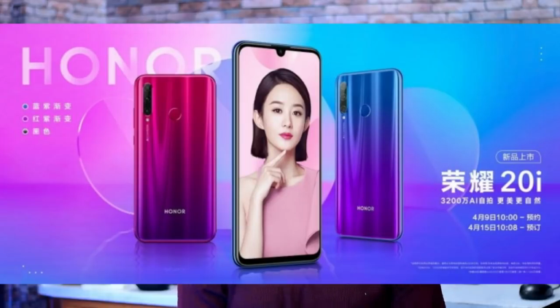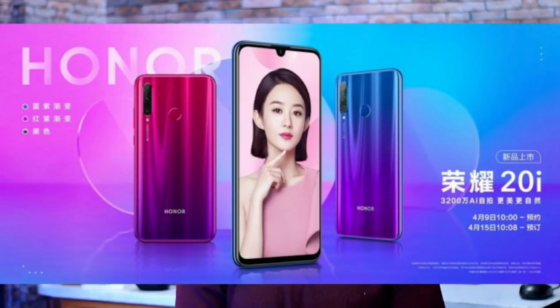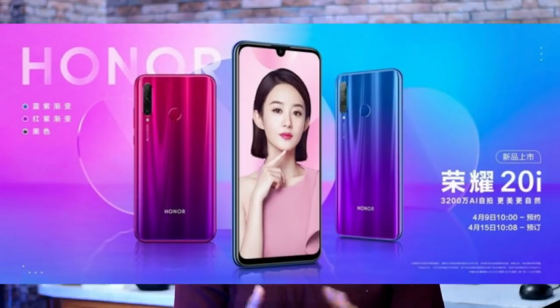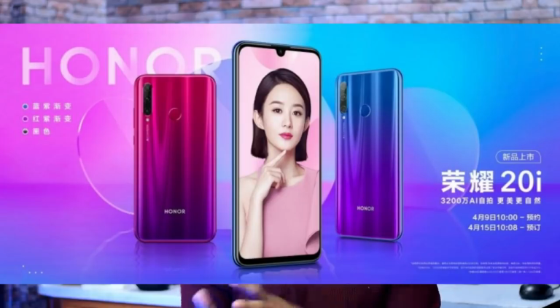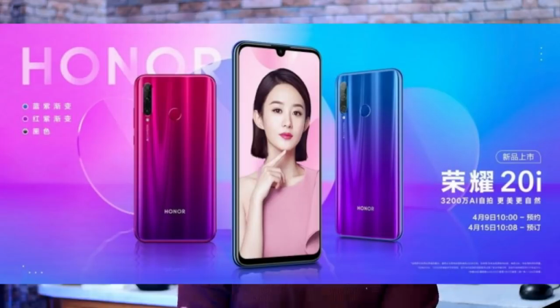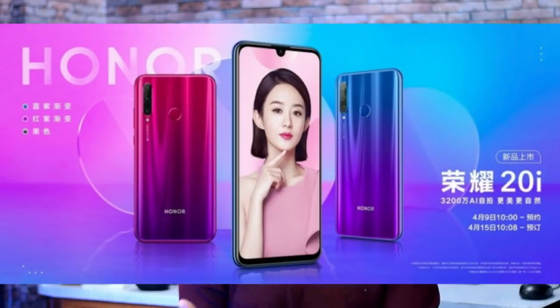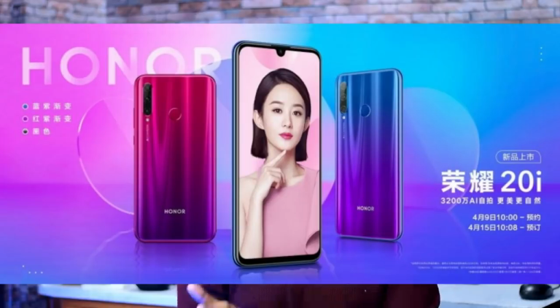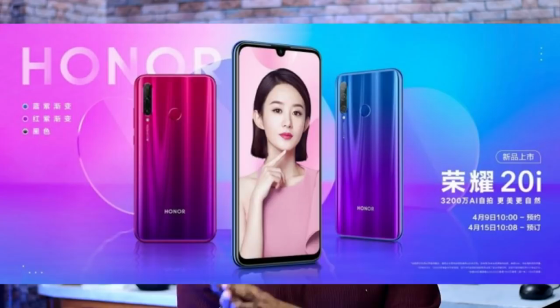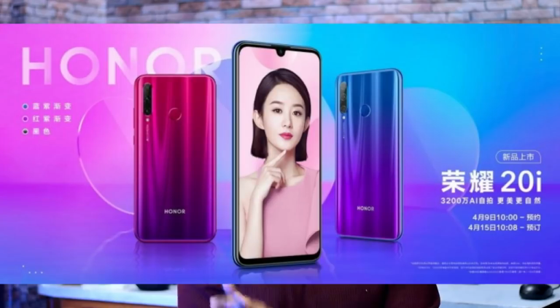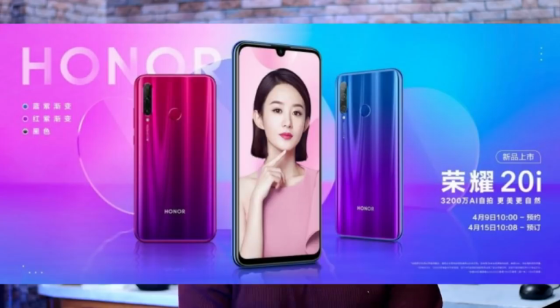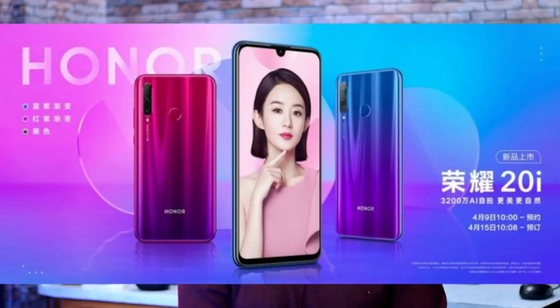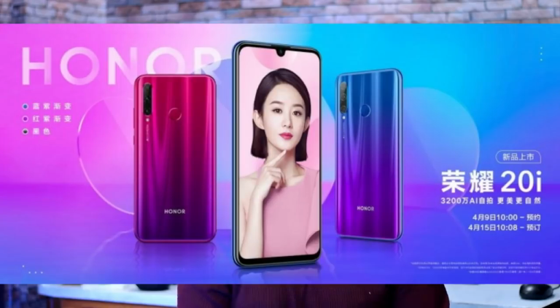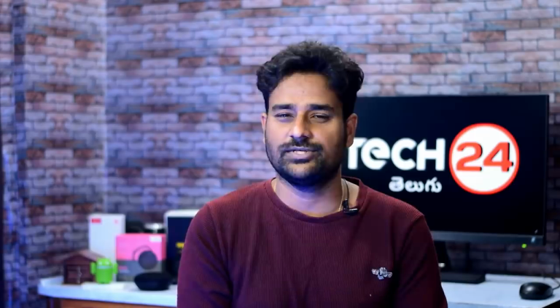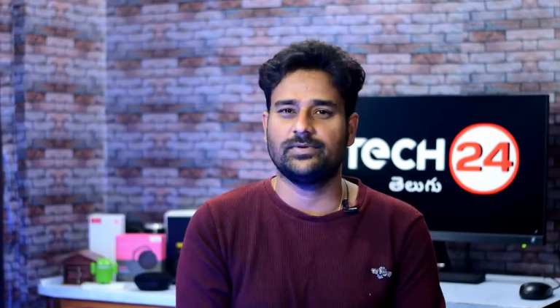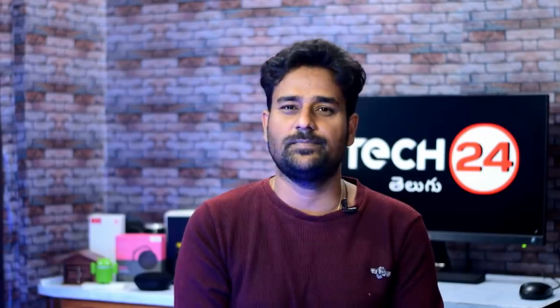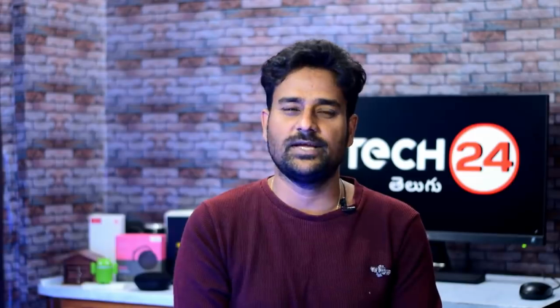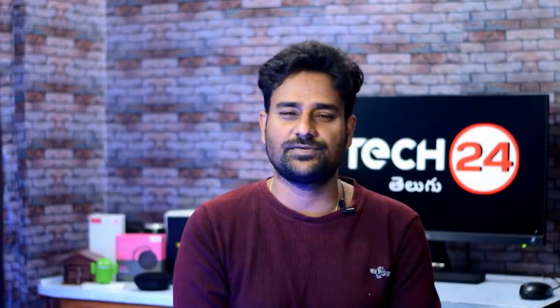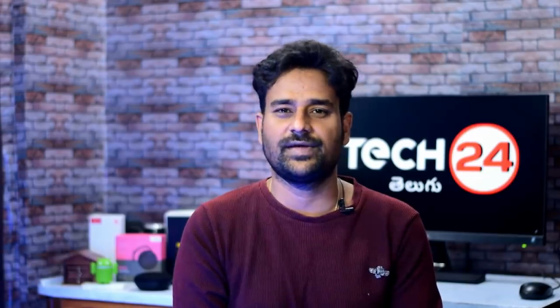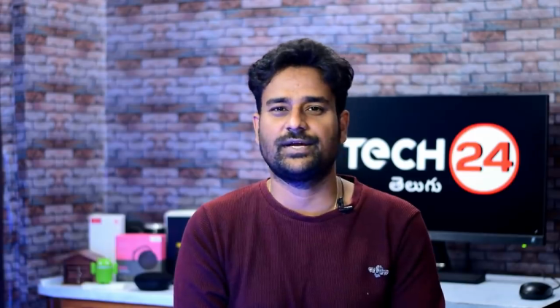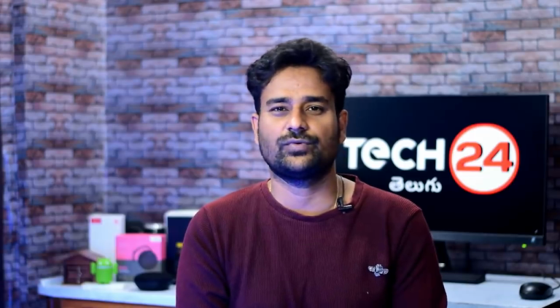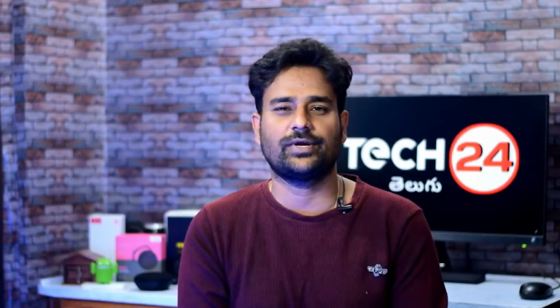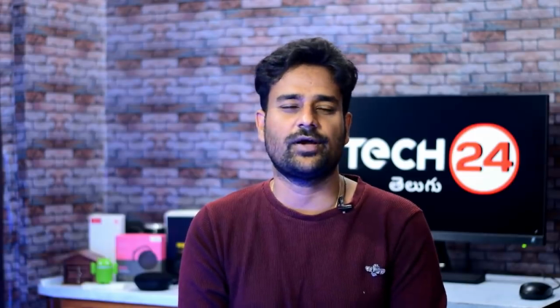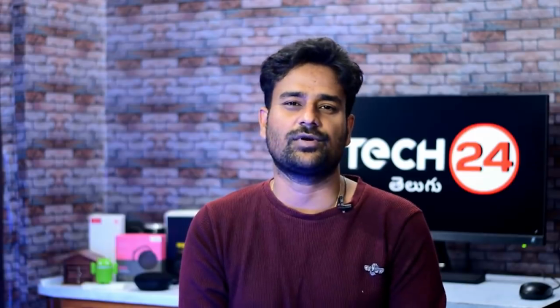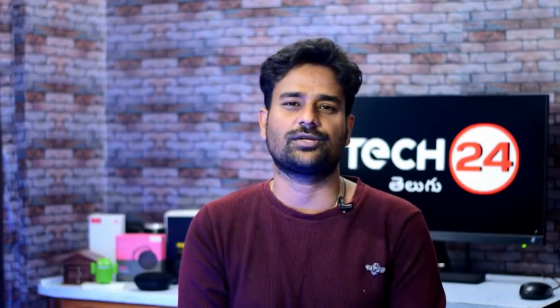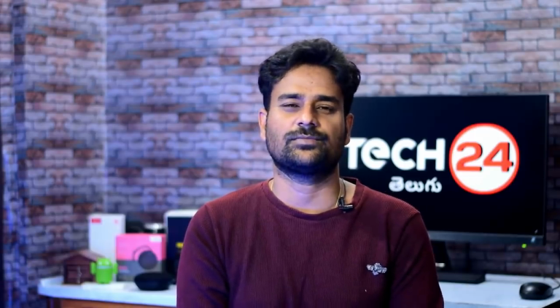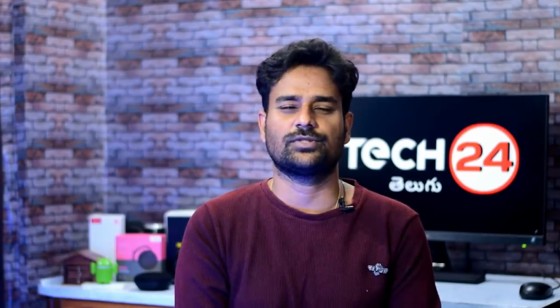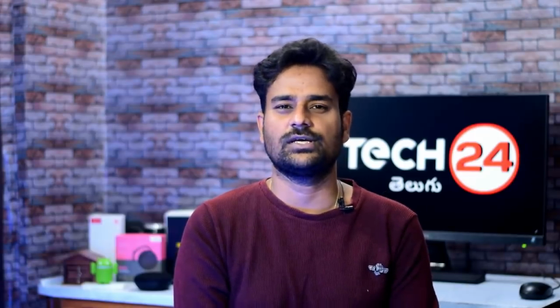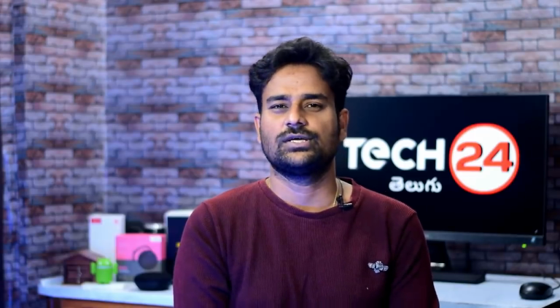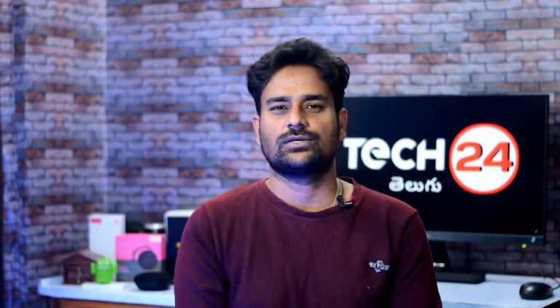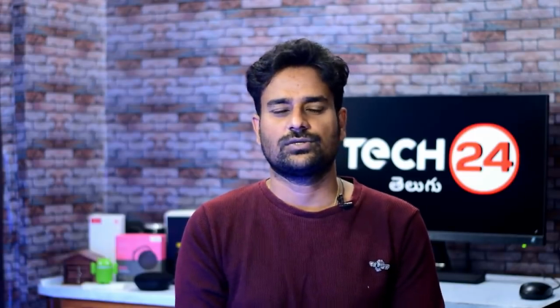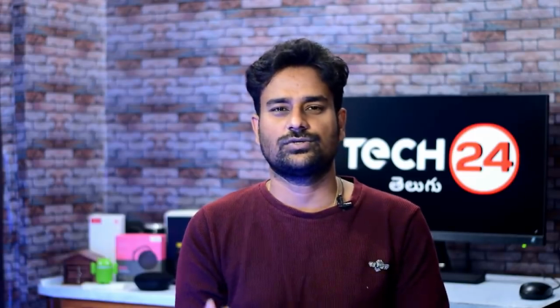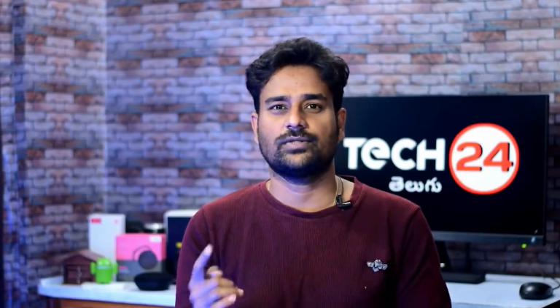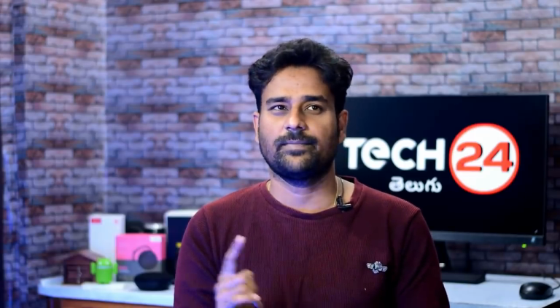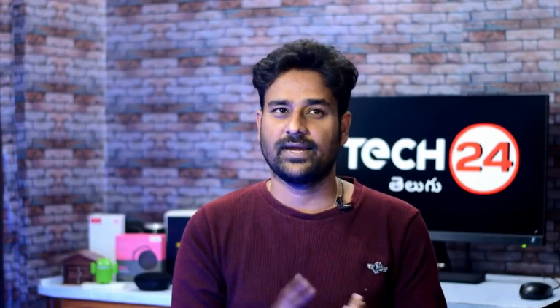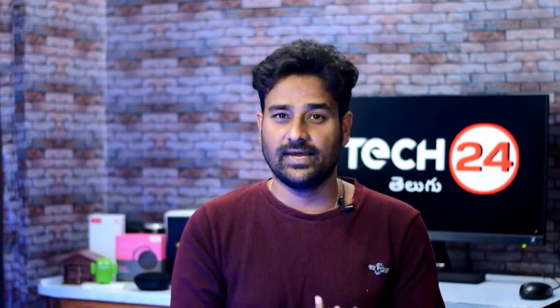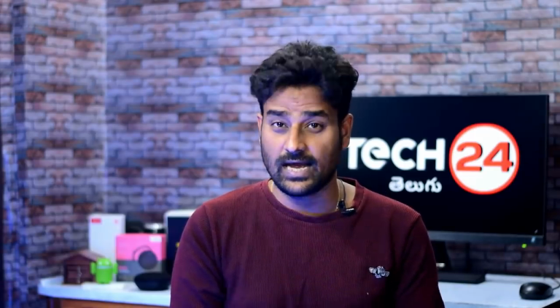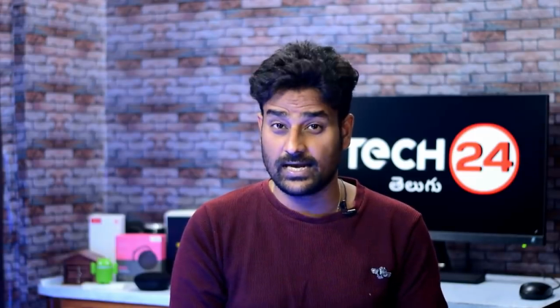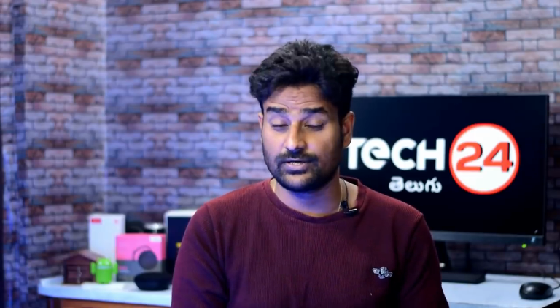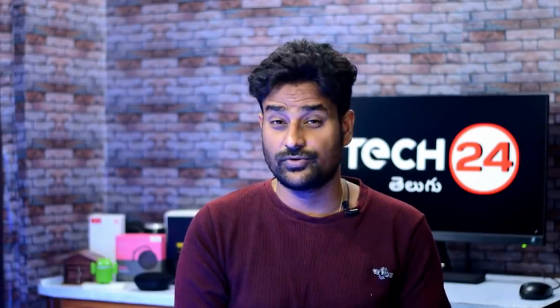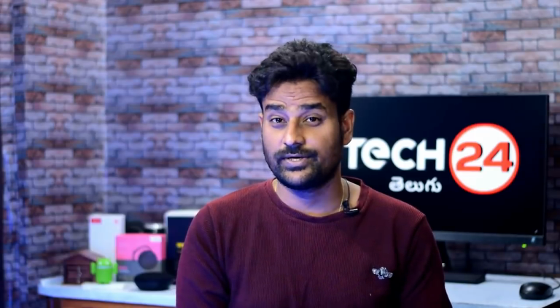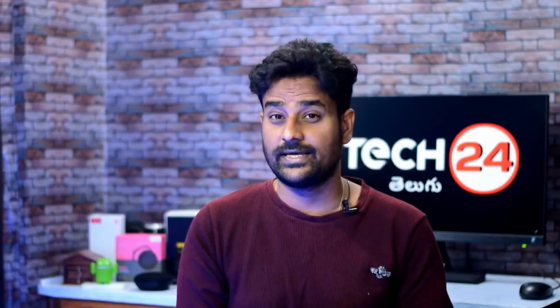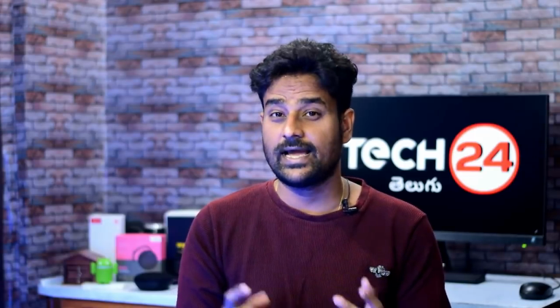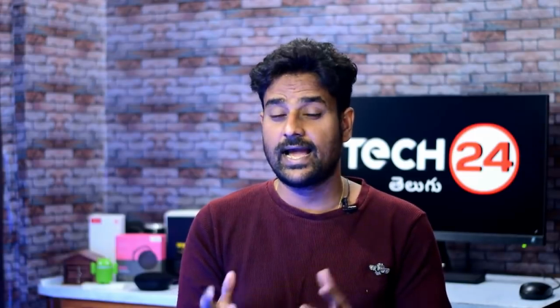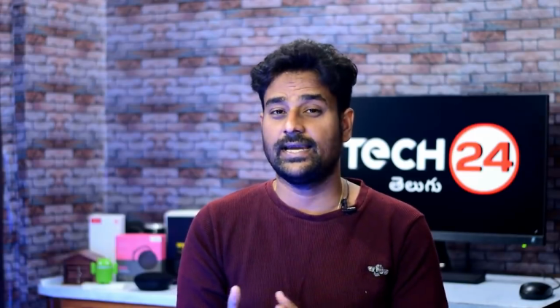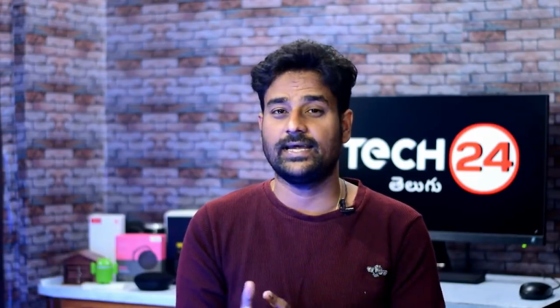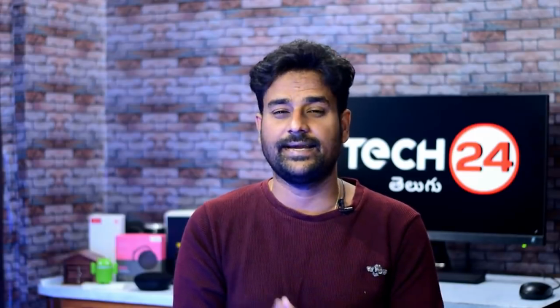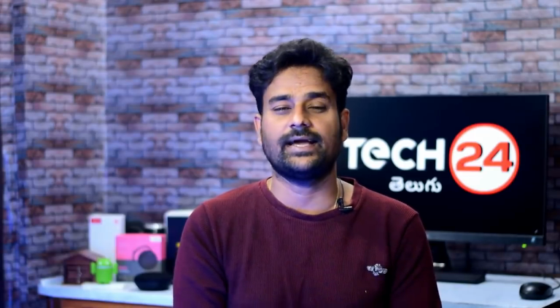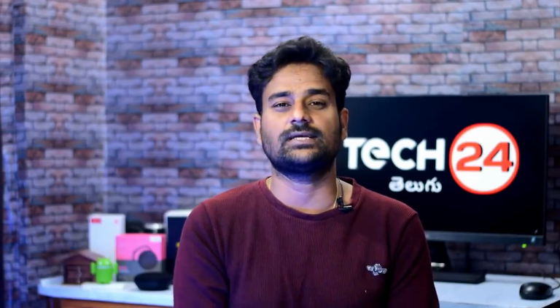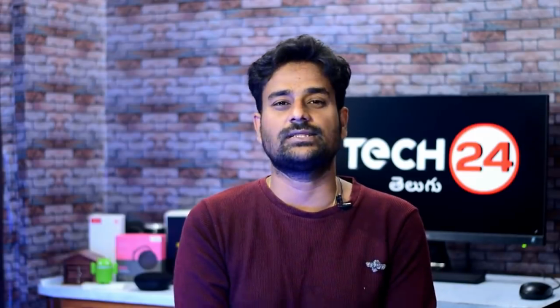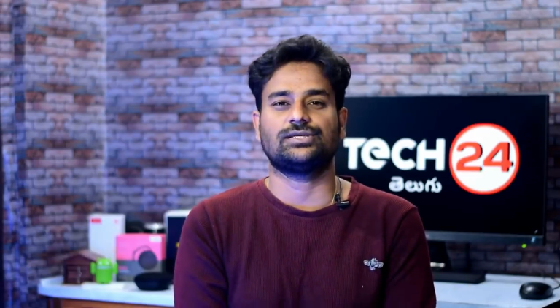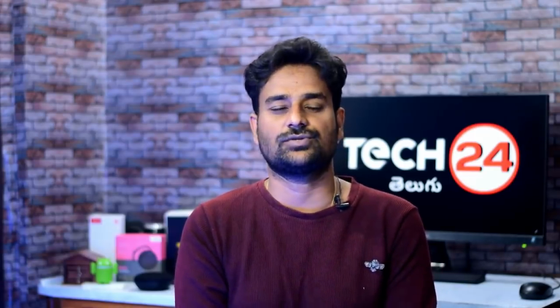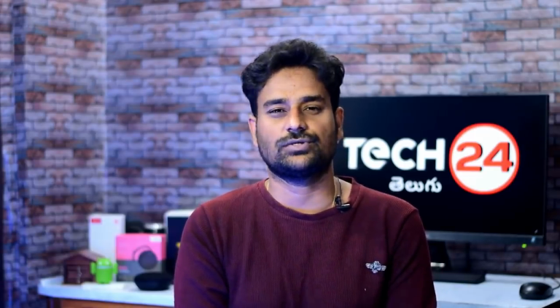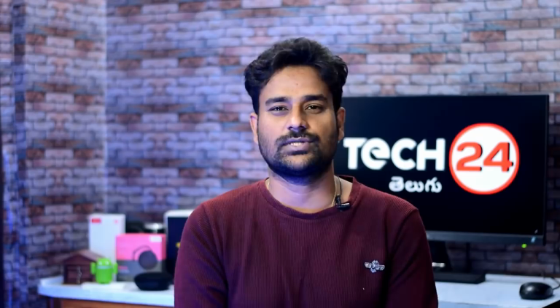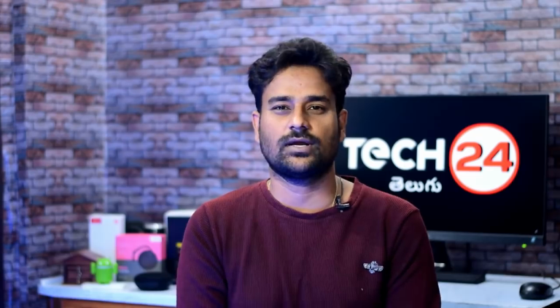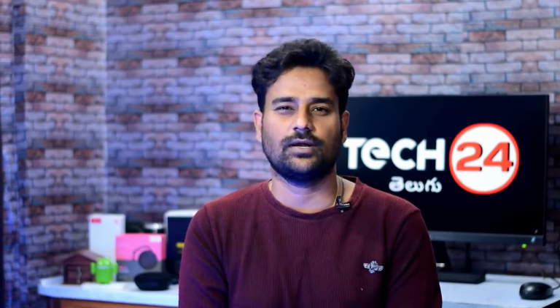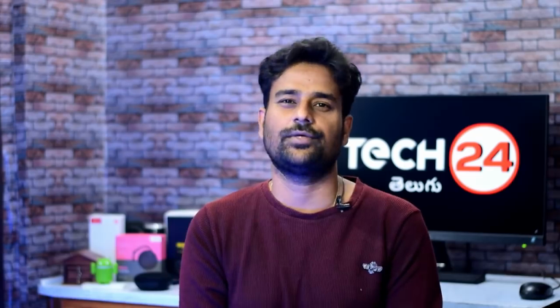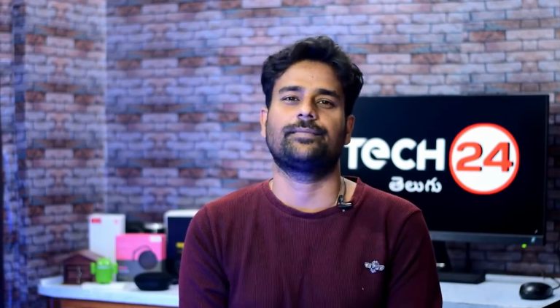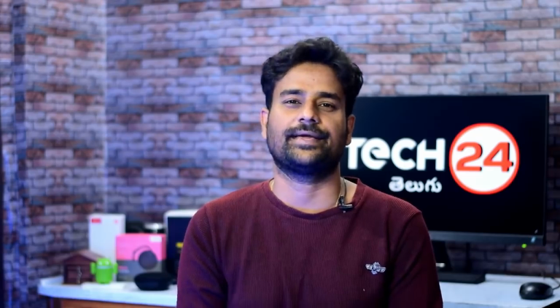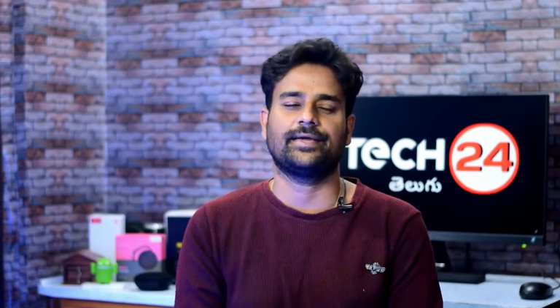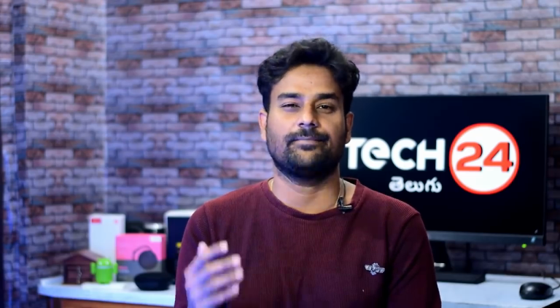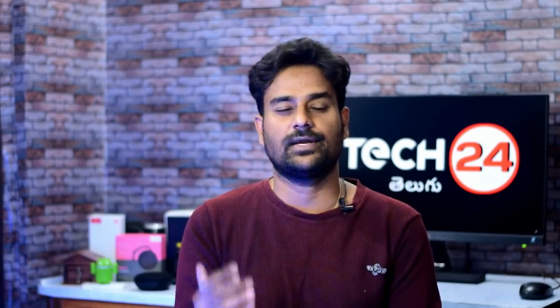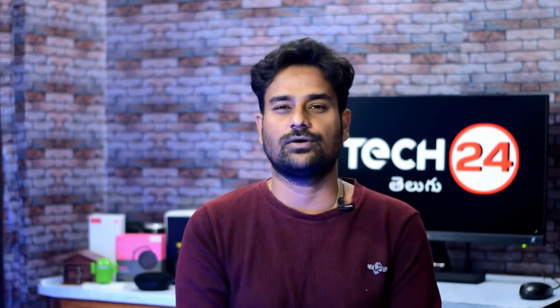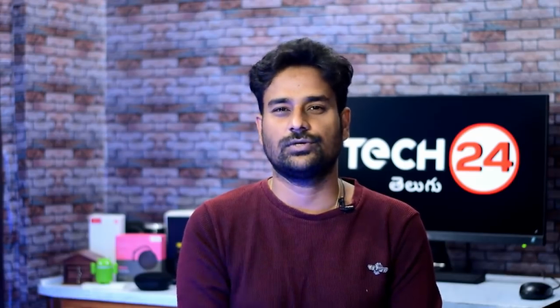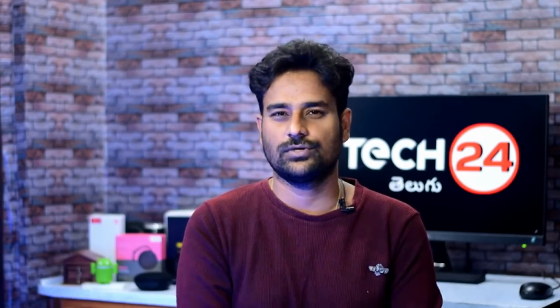The base variant has 4GB RAM and 64GB storage. We have seen this phone confirmed for April 20th.